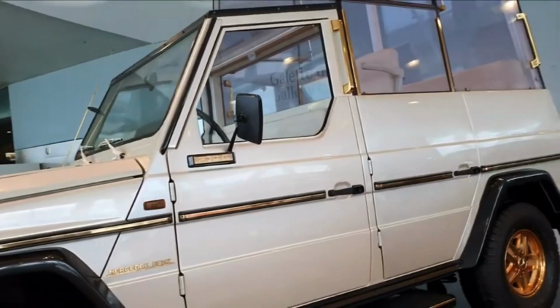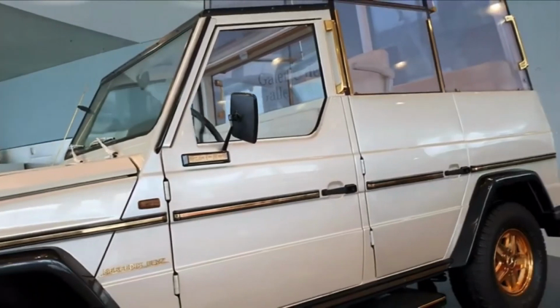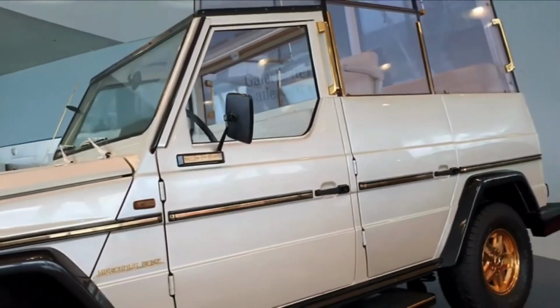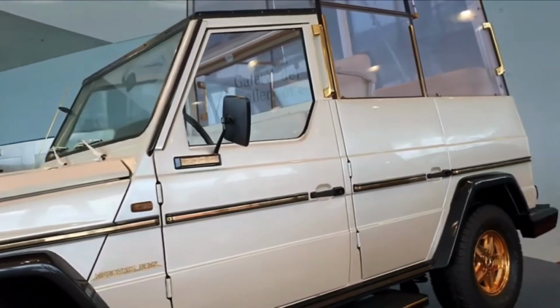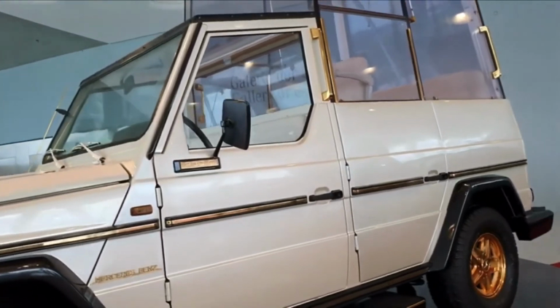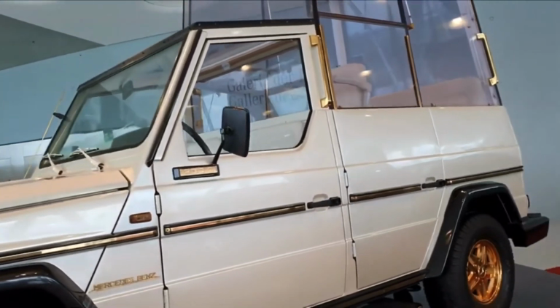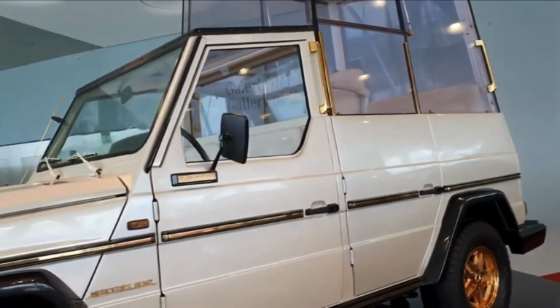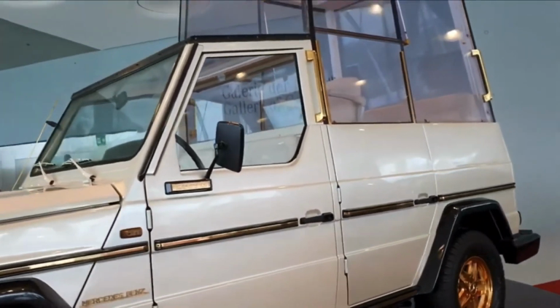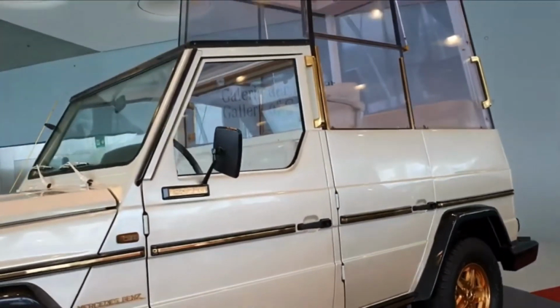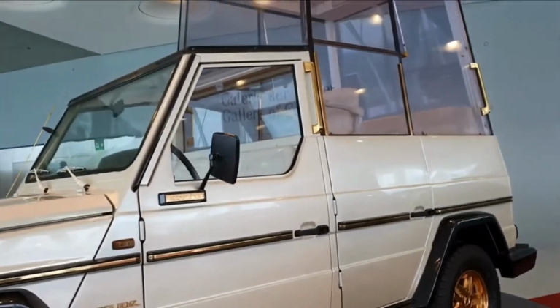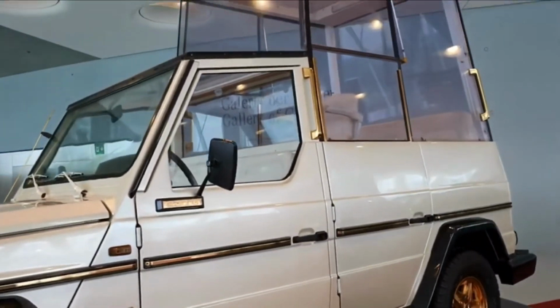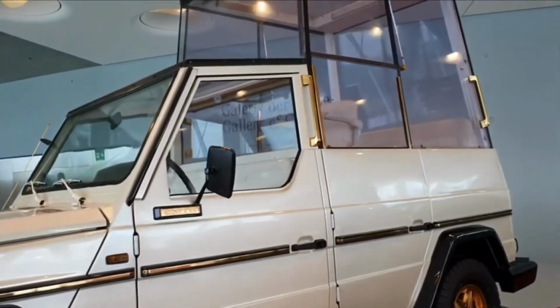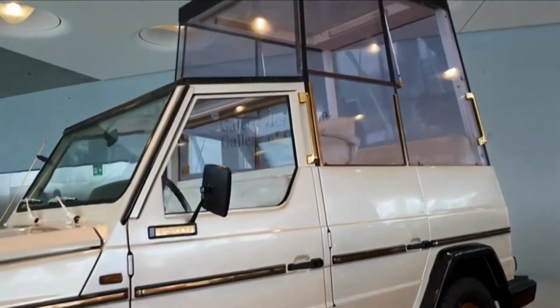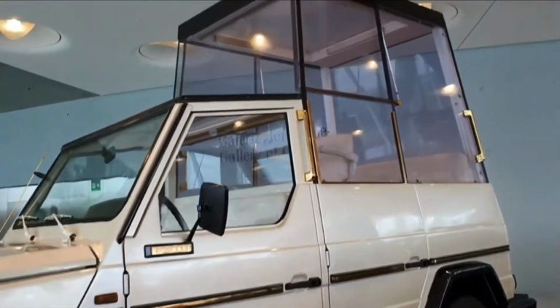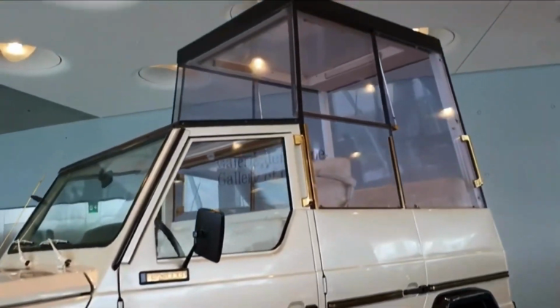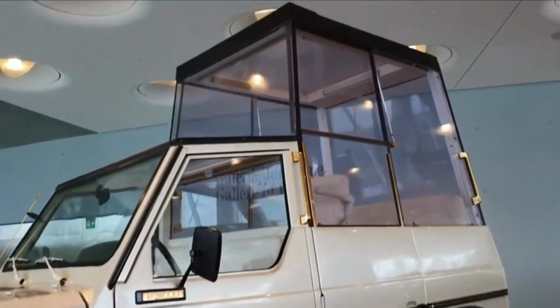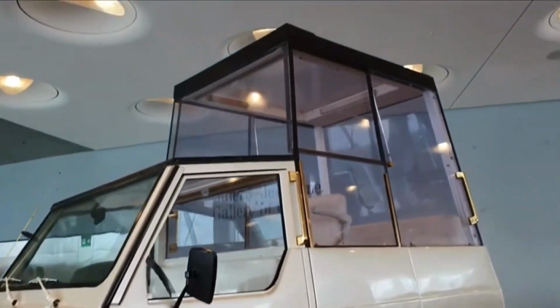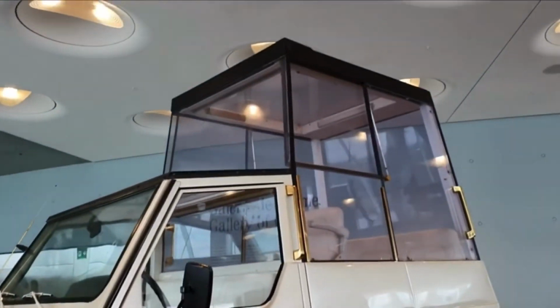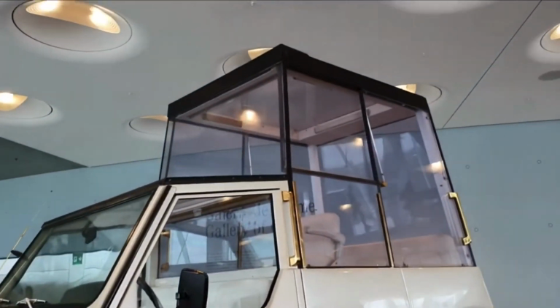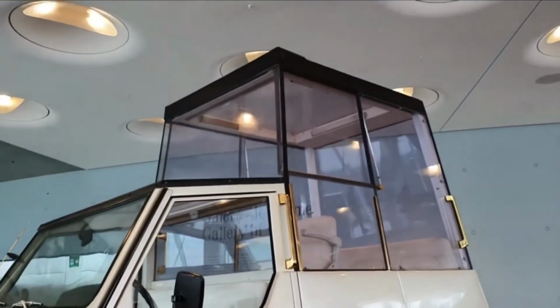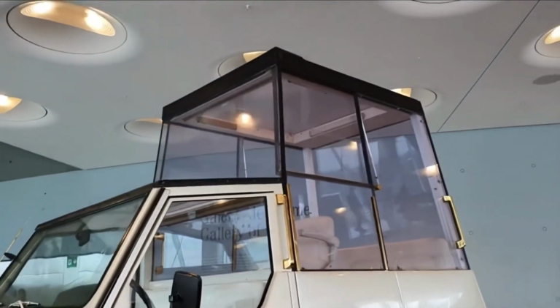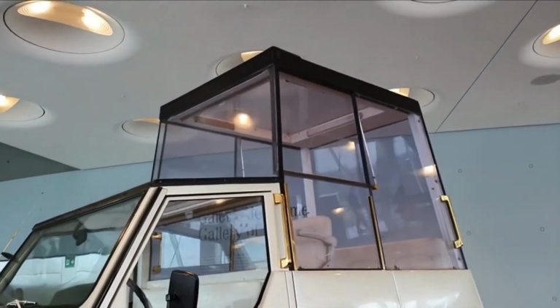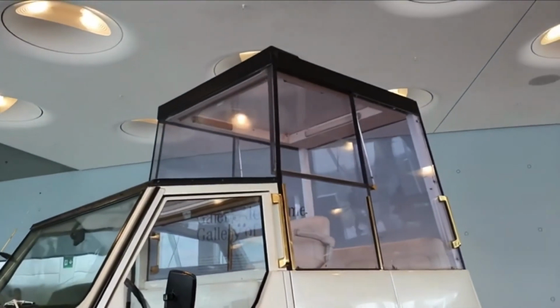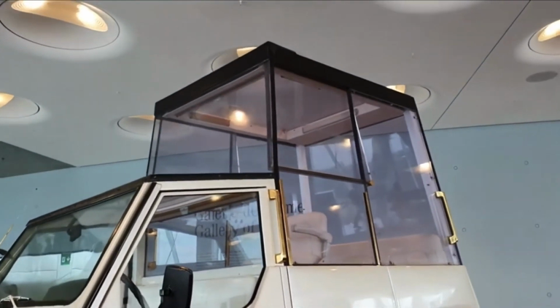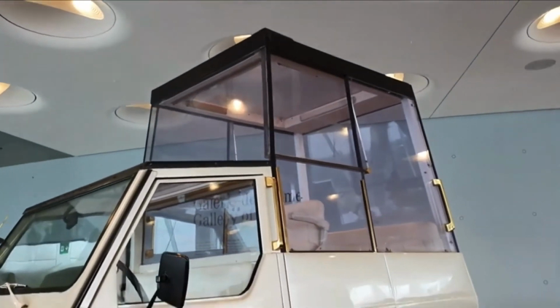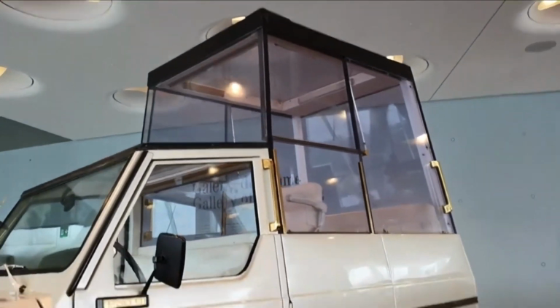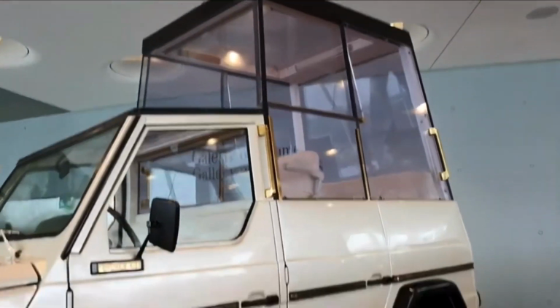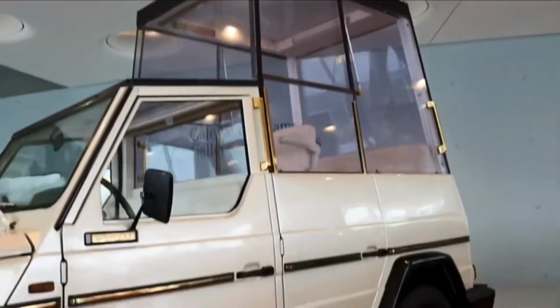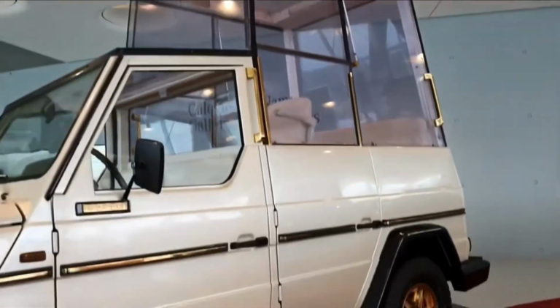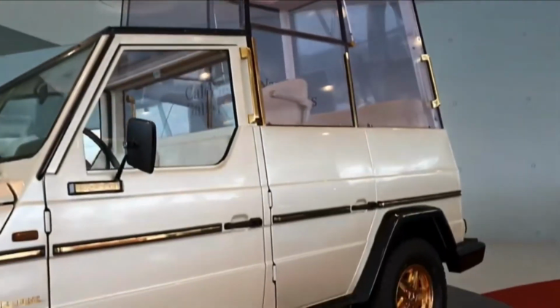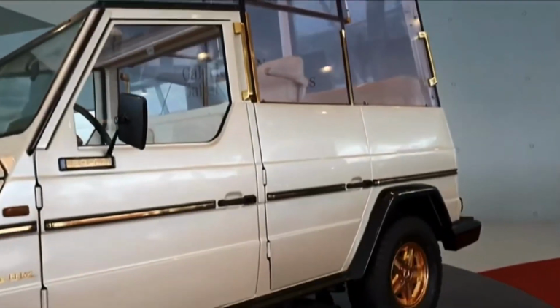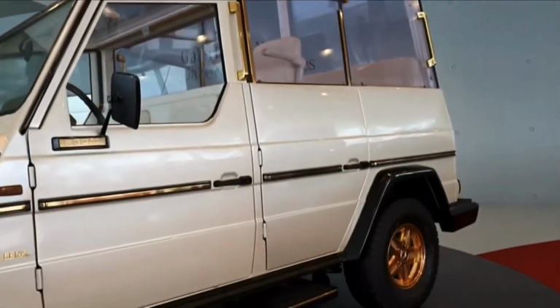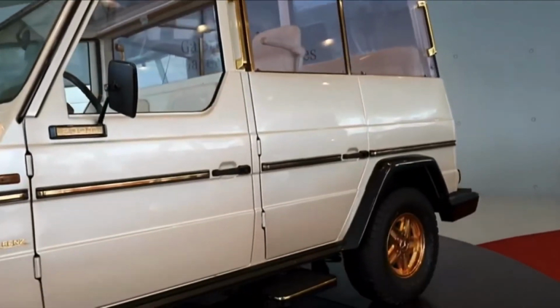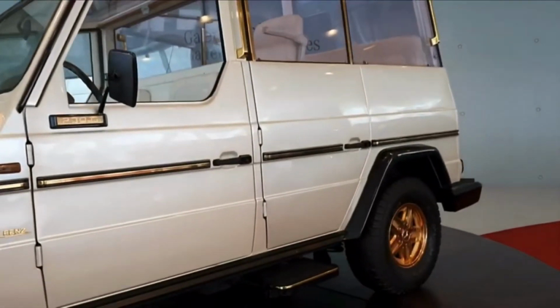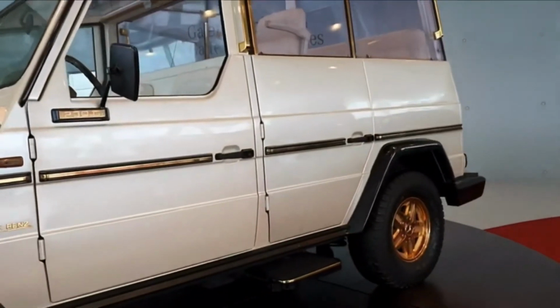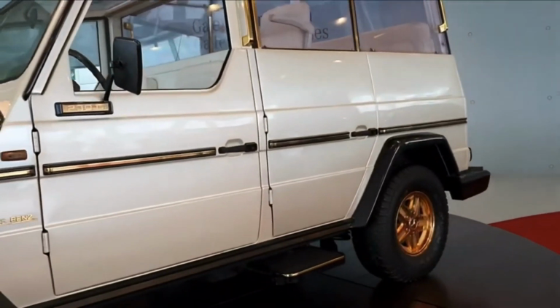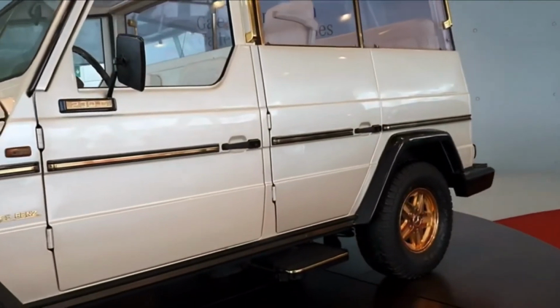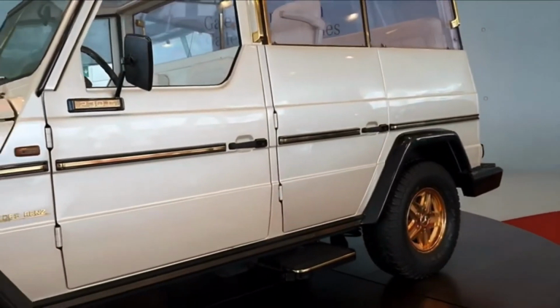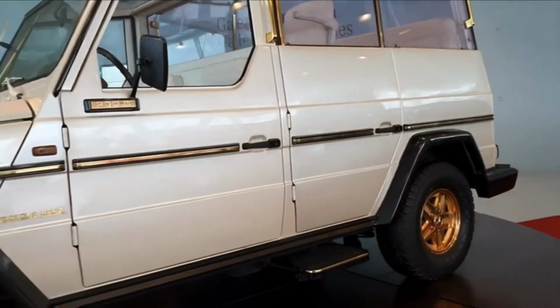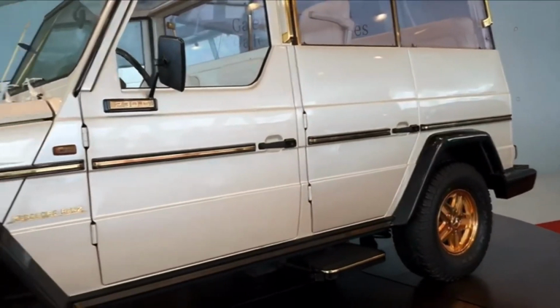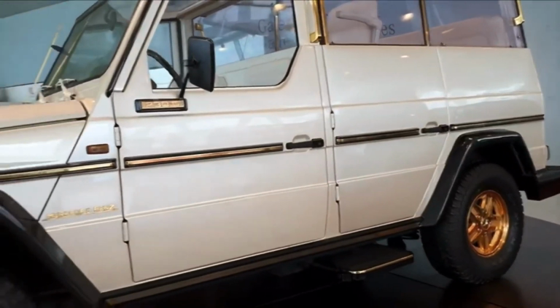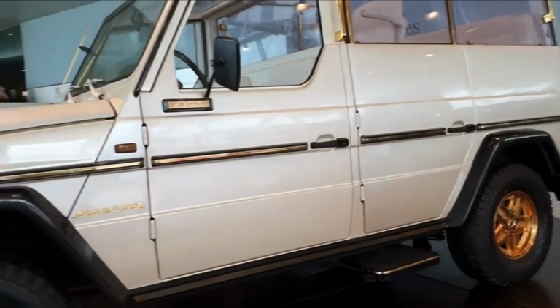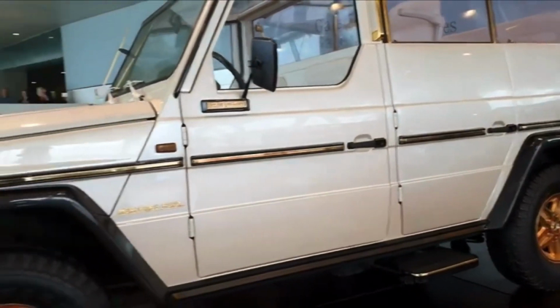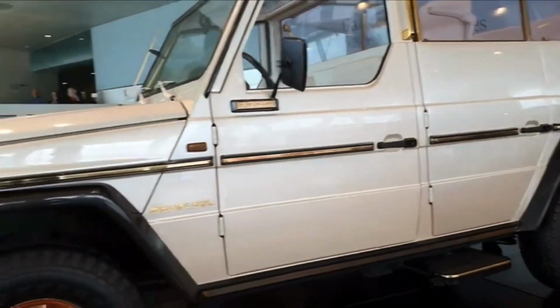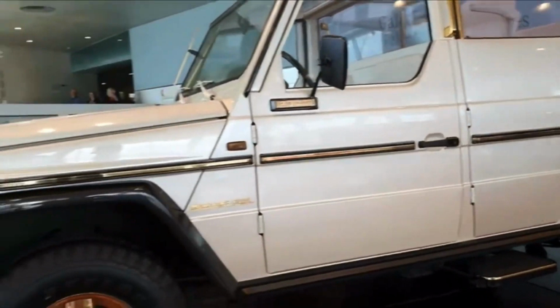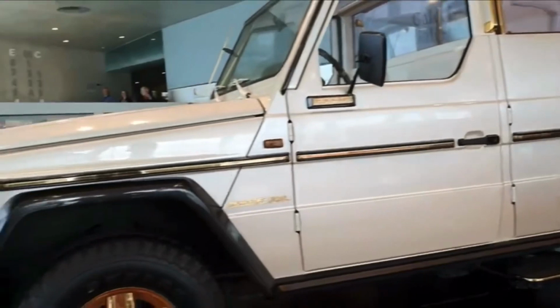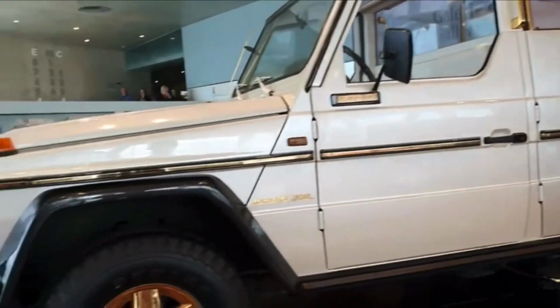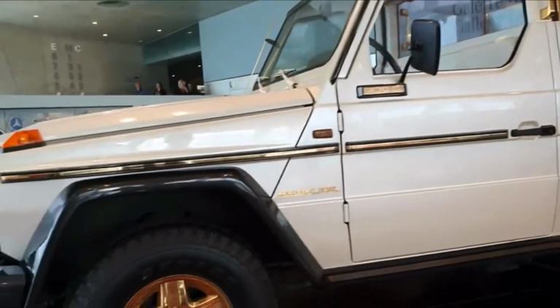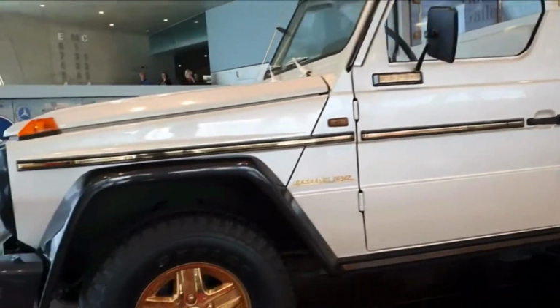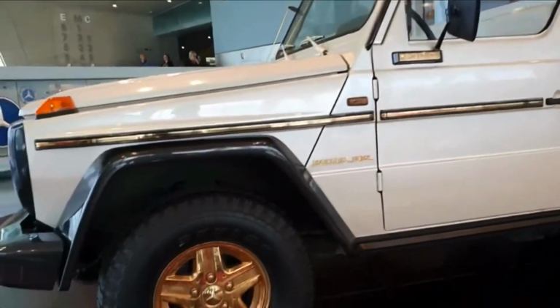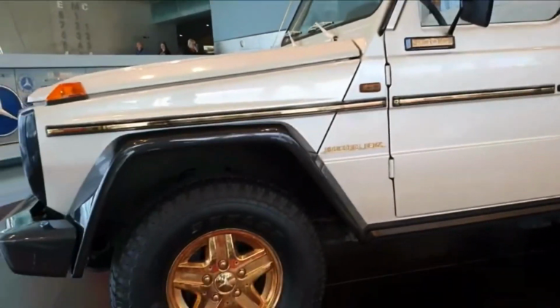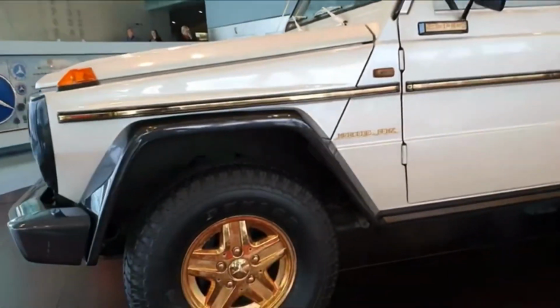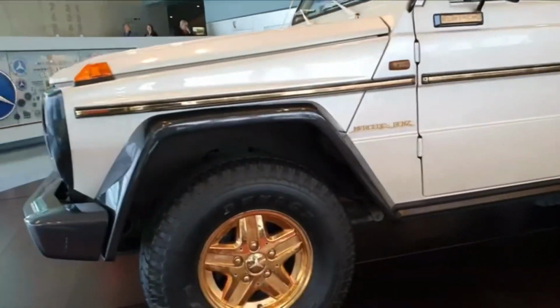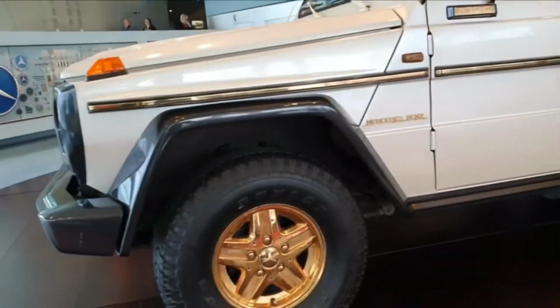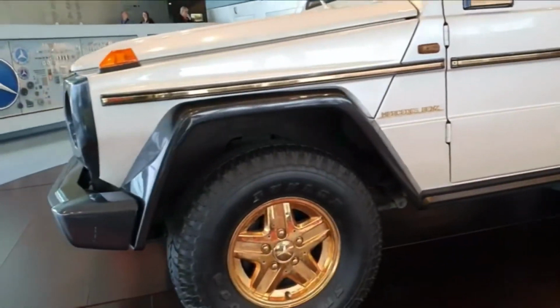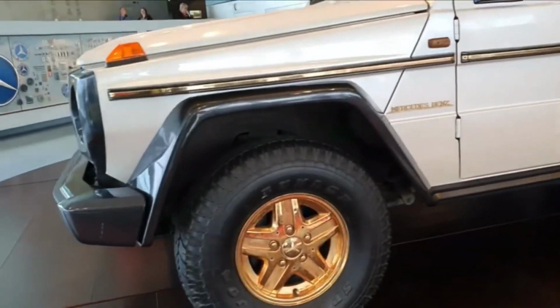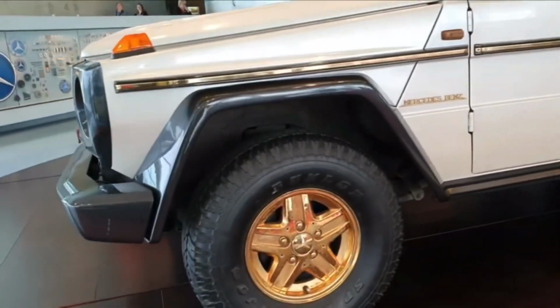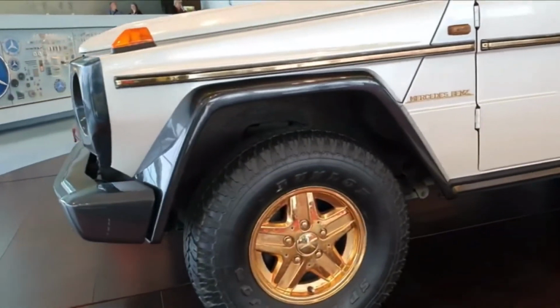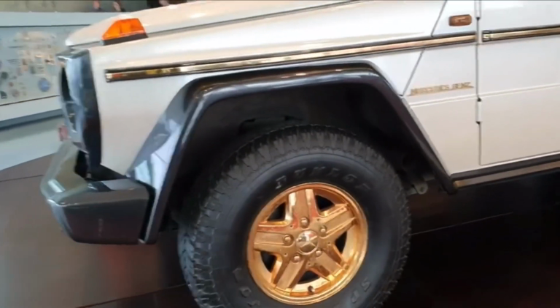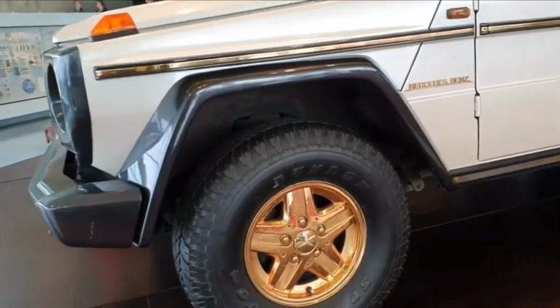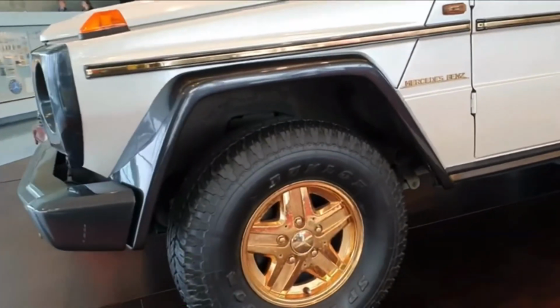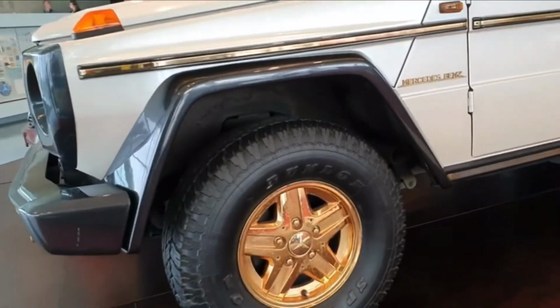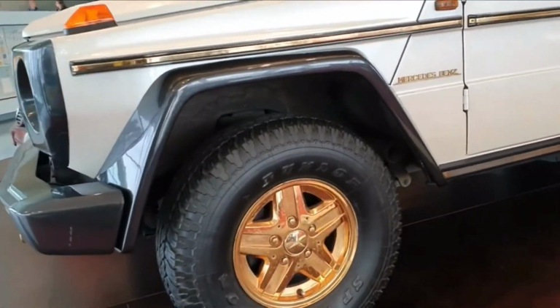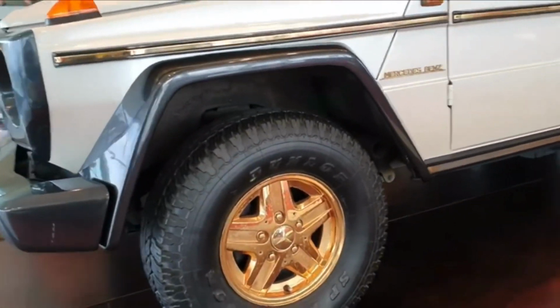You're looking at a Mercedes-Benz G-Wagon Popemobile, and today we're talking security. So let's go.